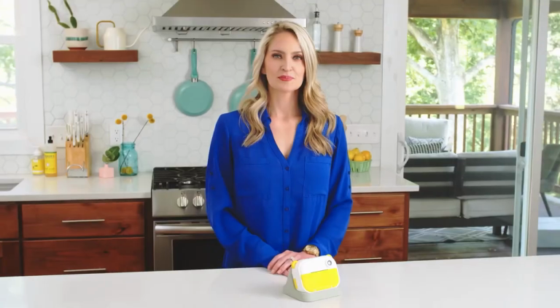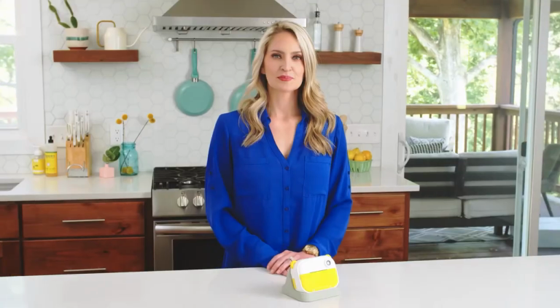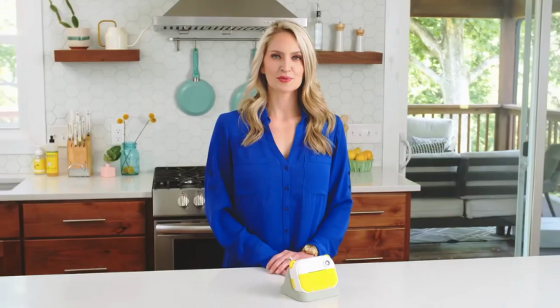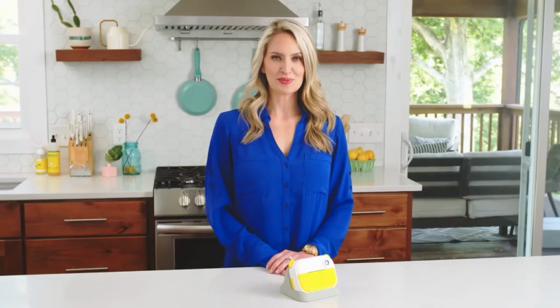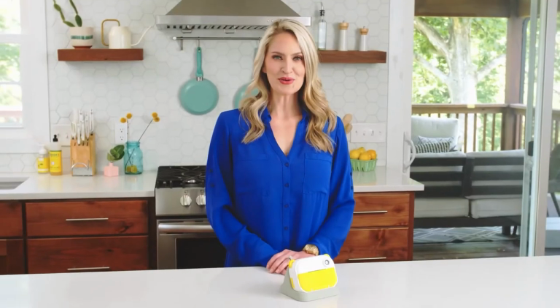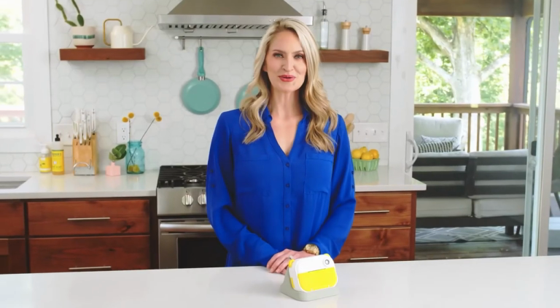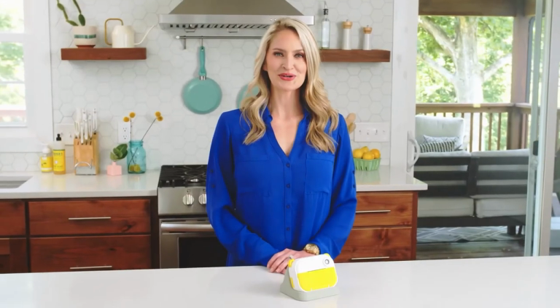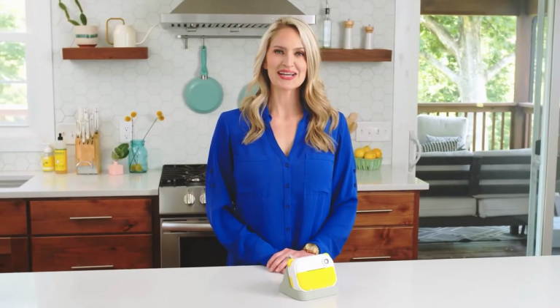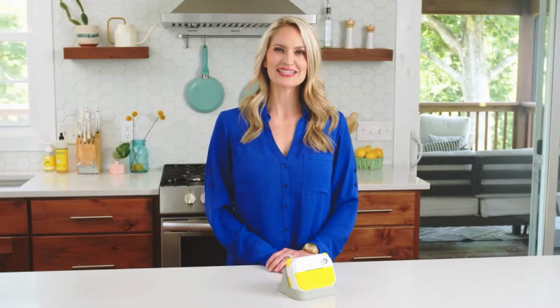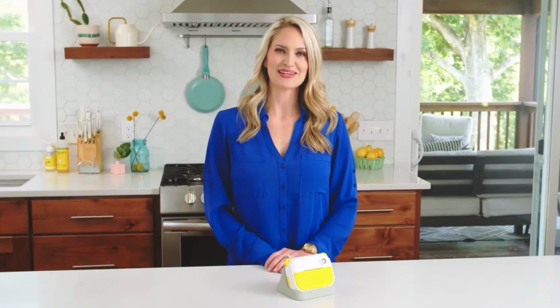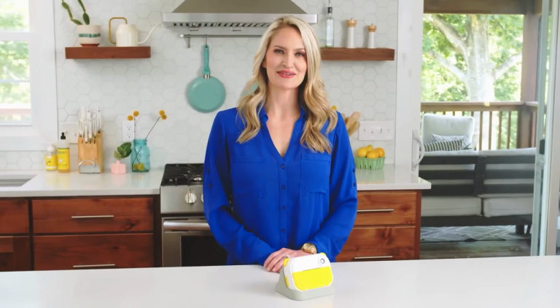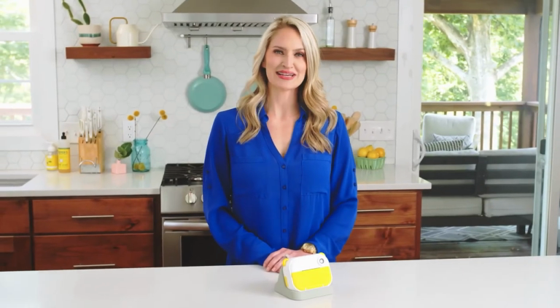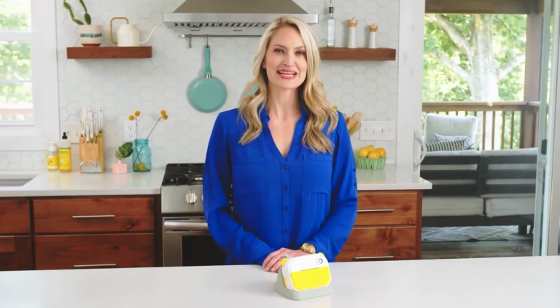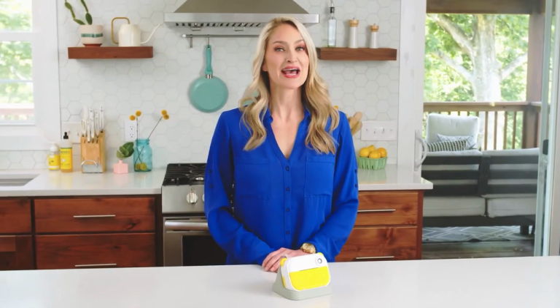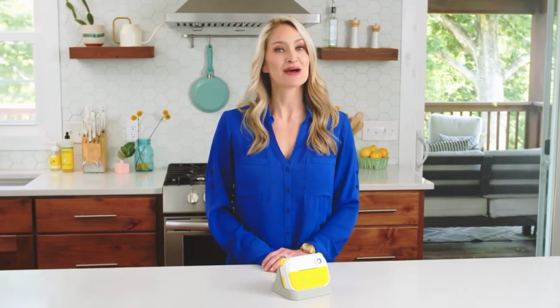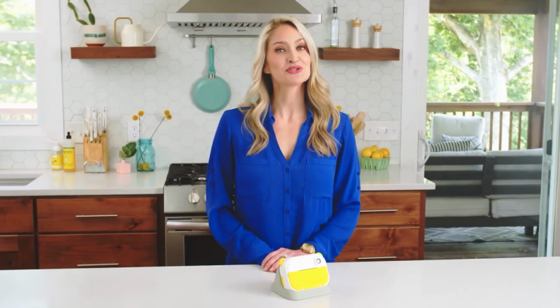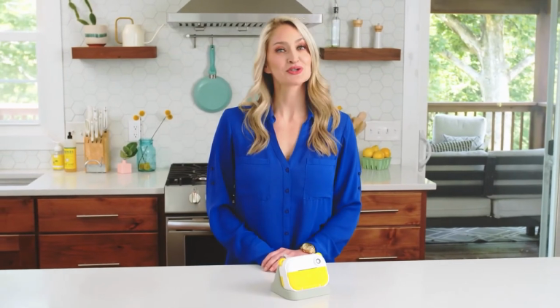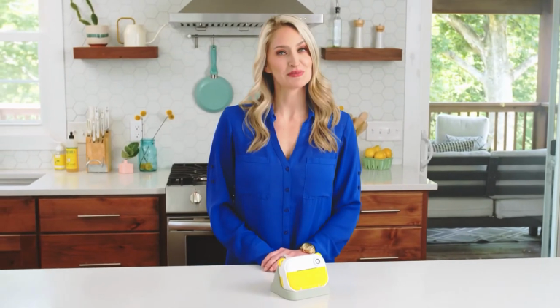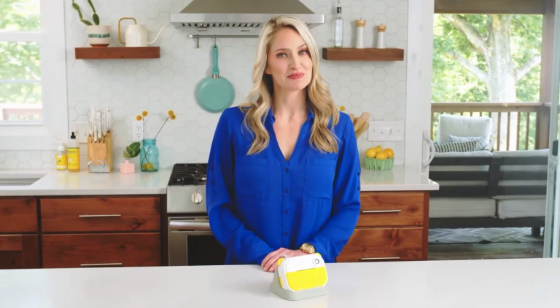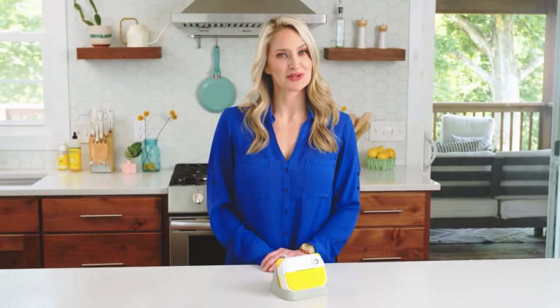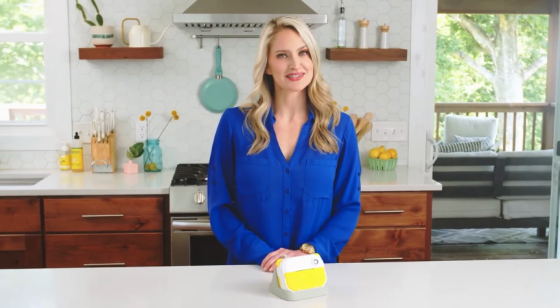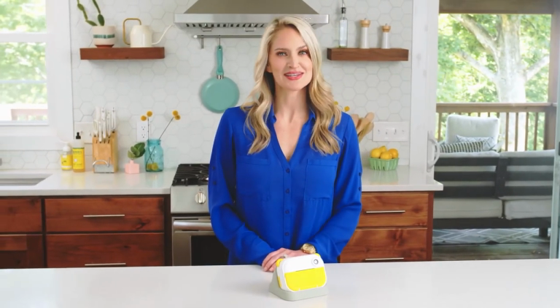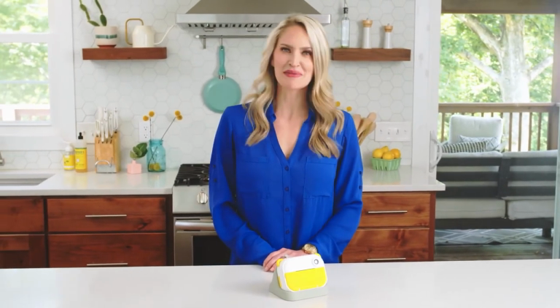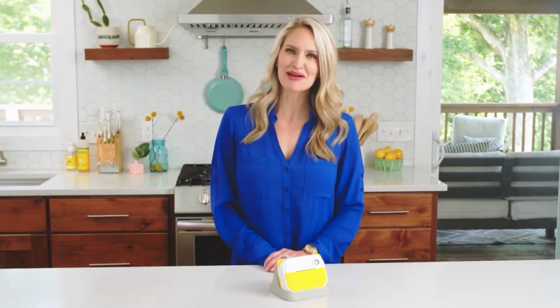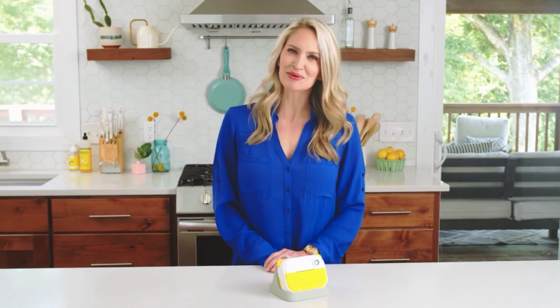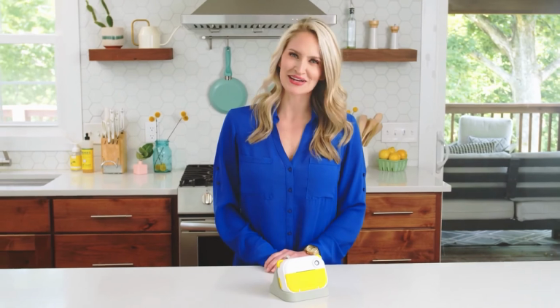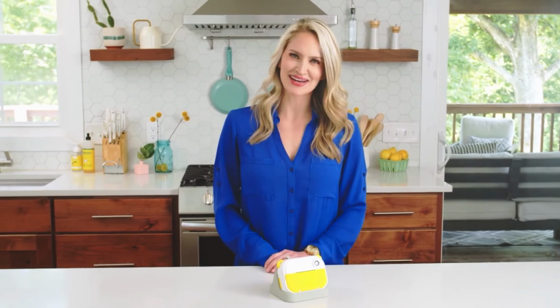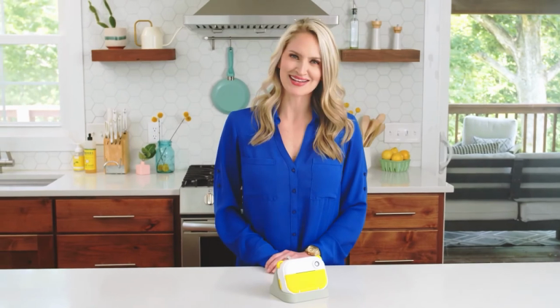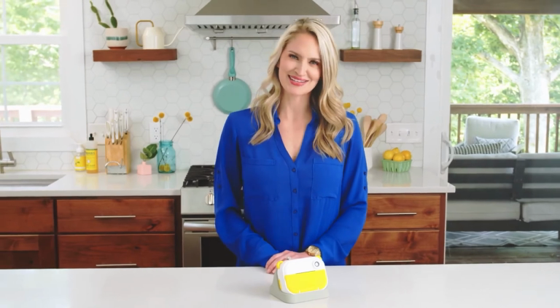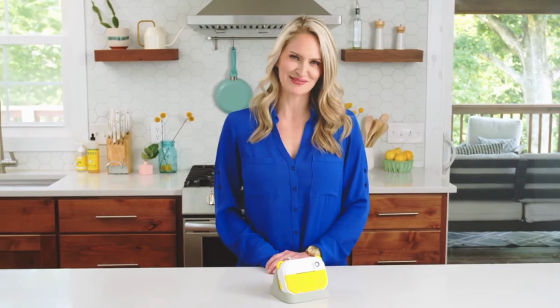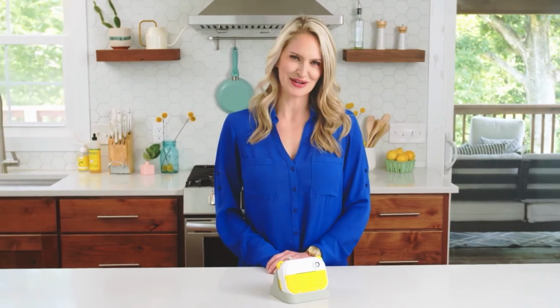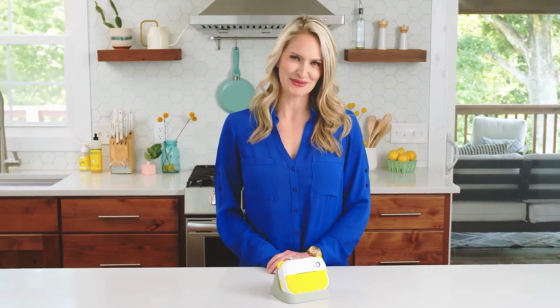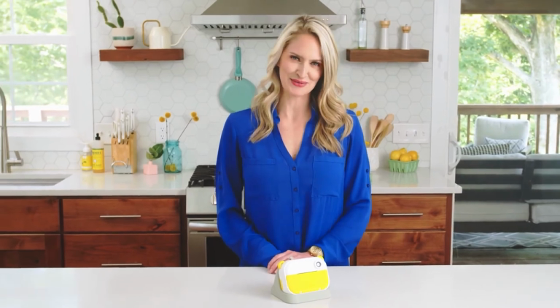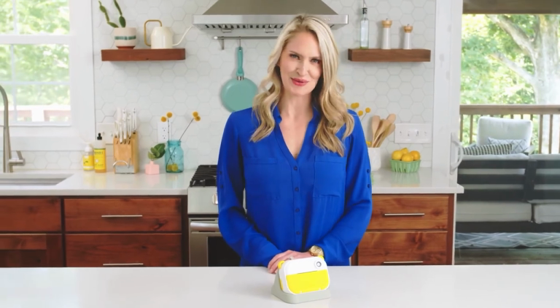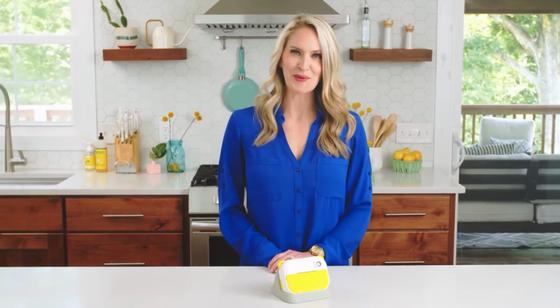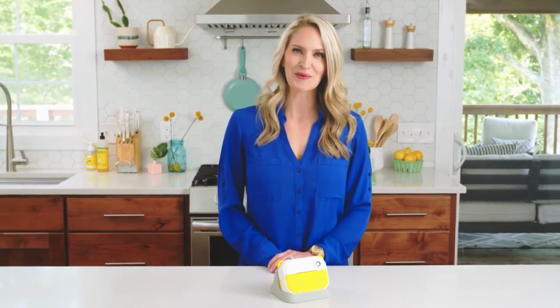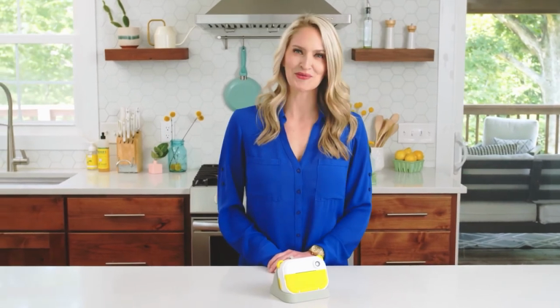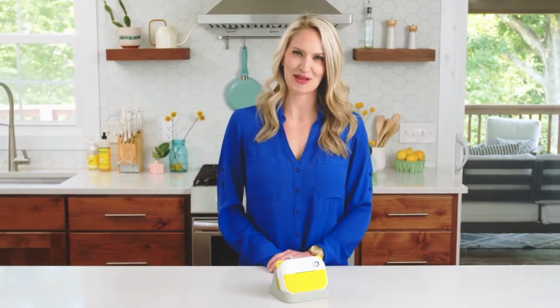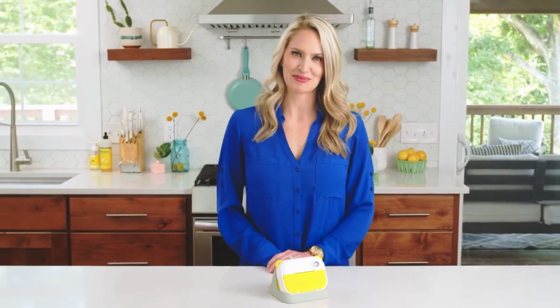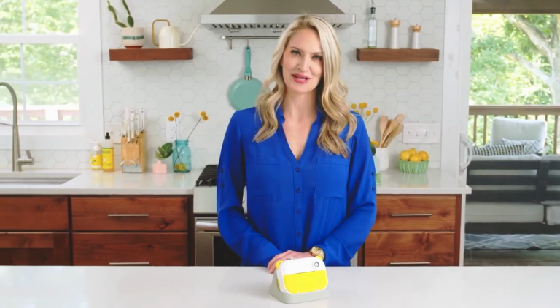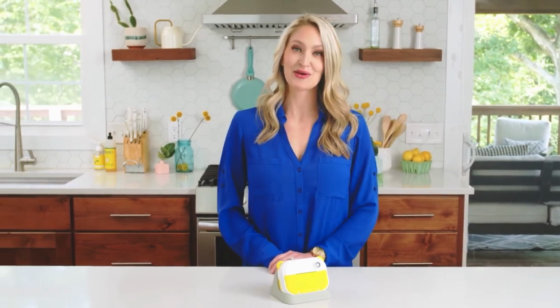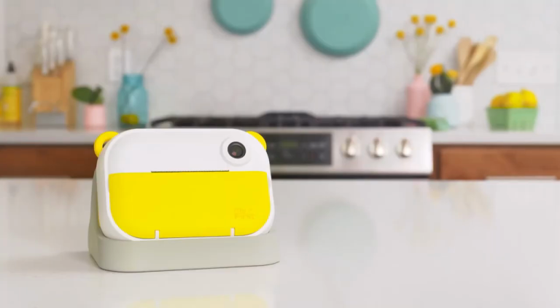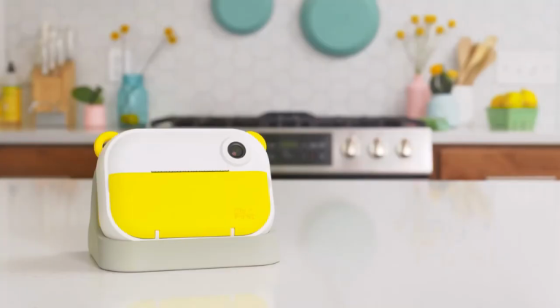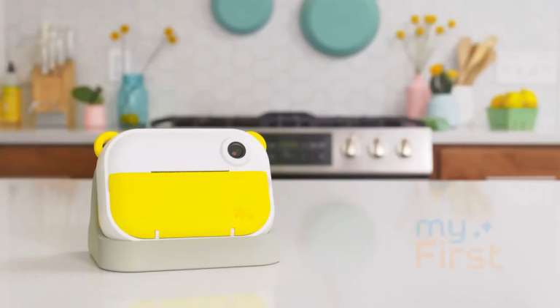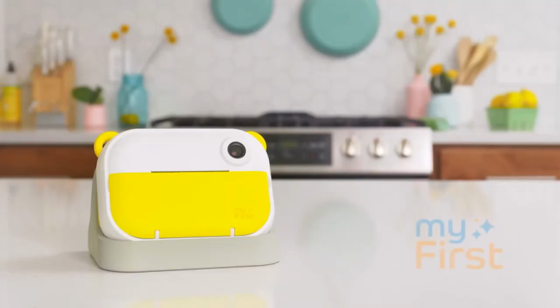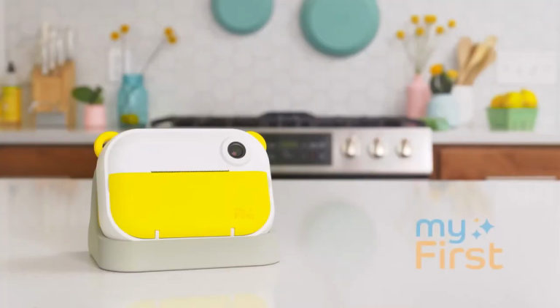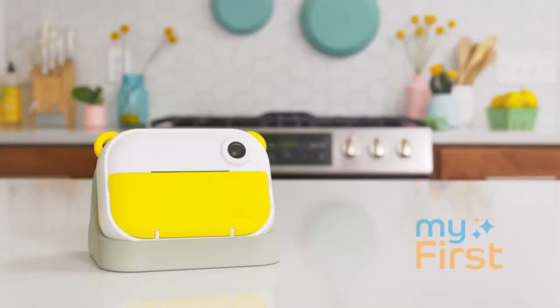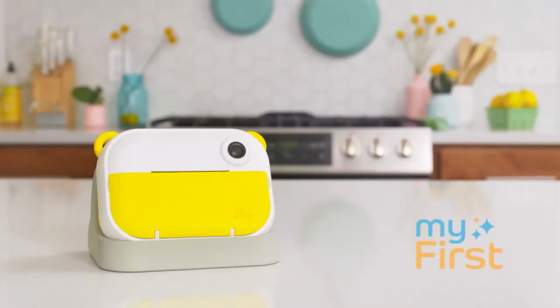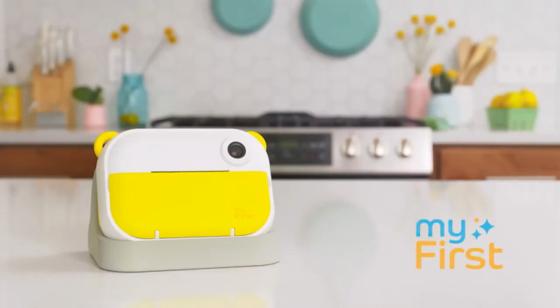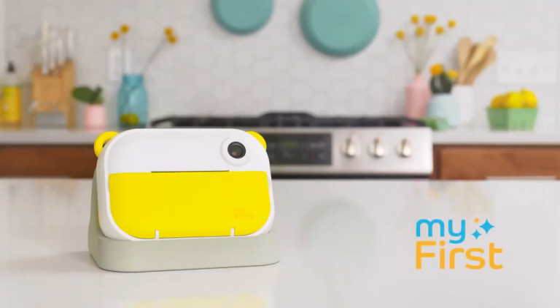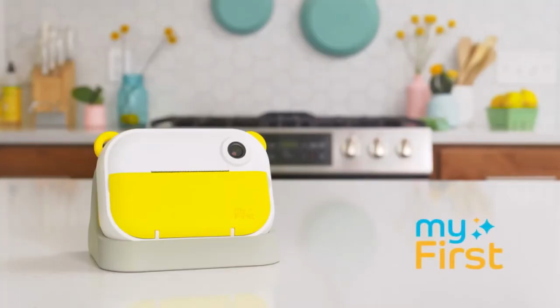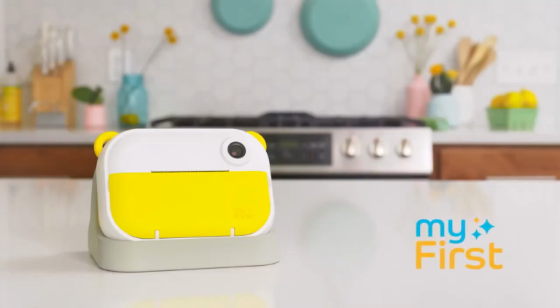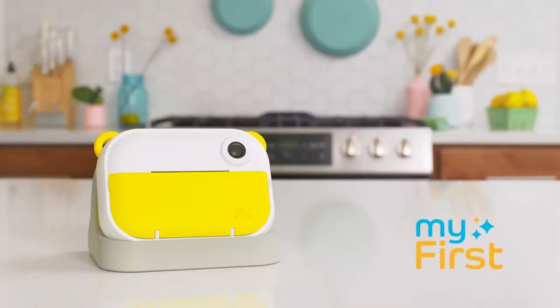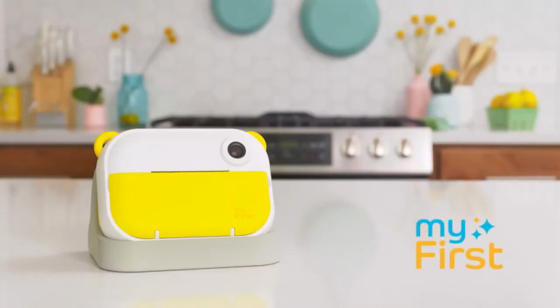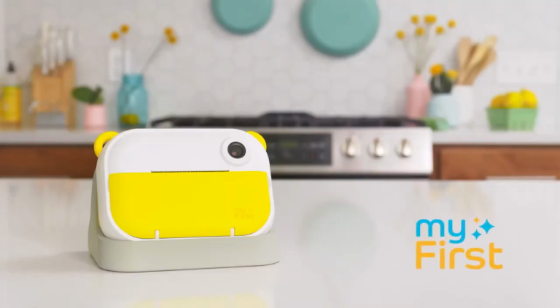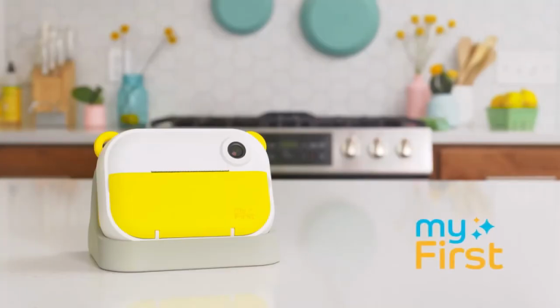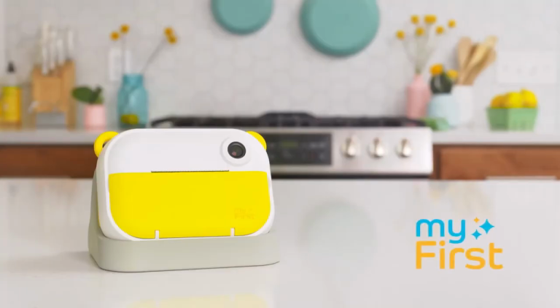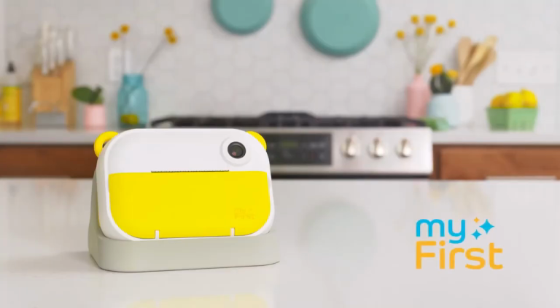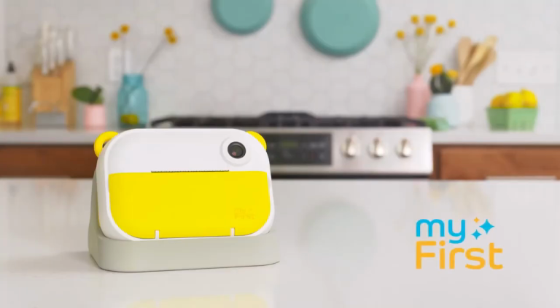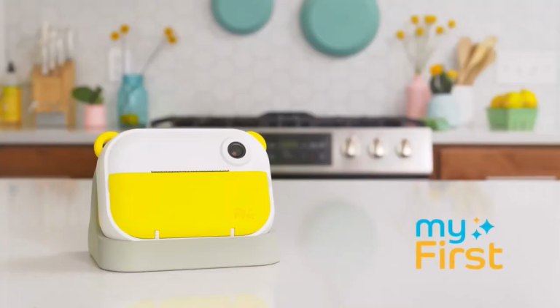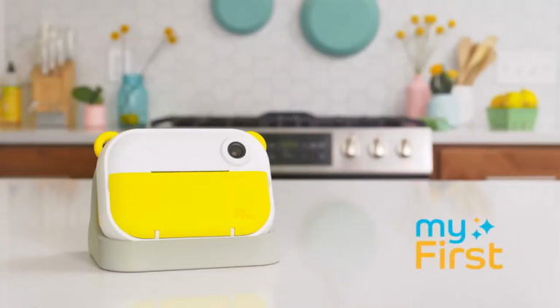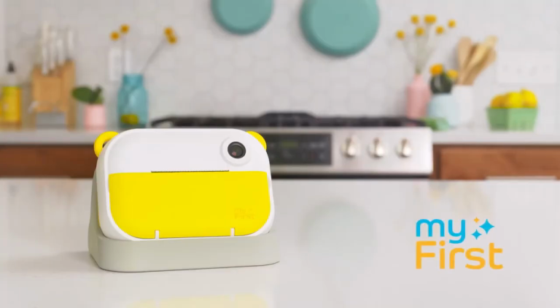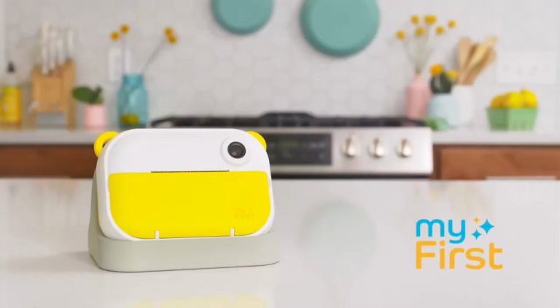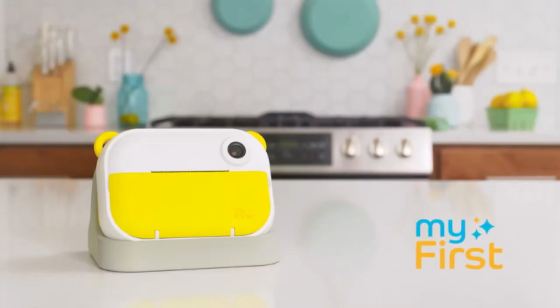Promote creativity, capture memories, and make organizing fun for the whole family with the InstaWii camera from MyFirst.